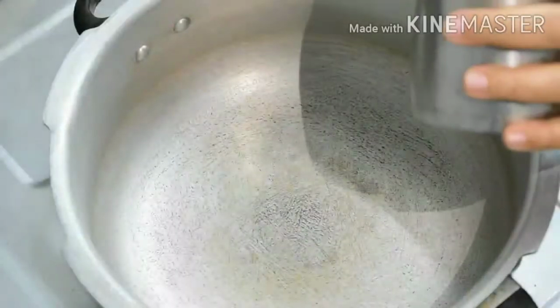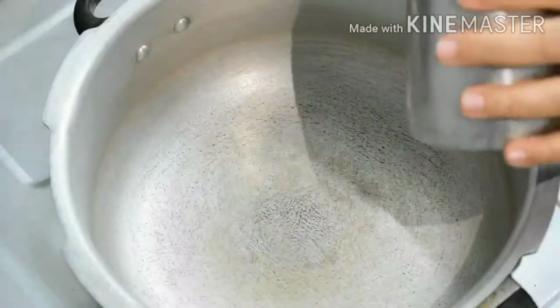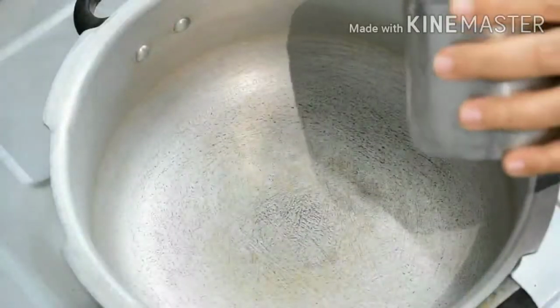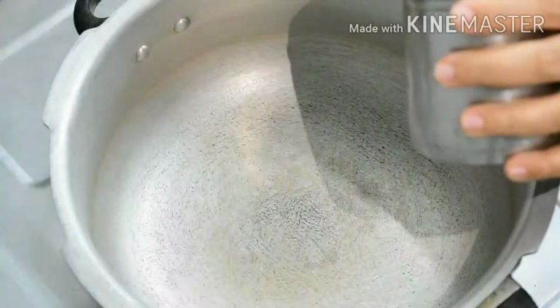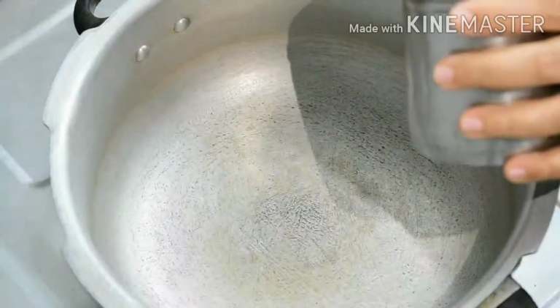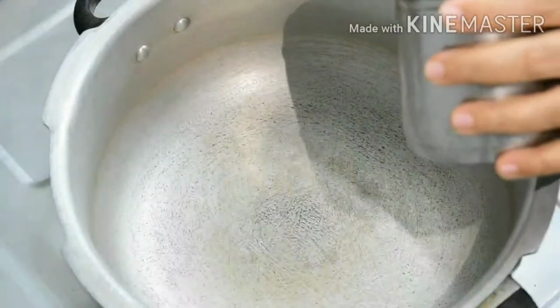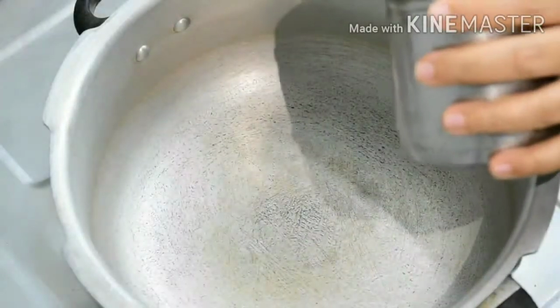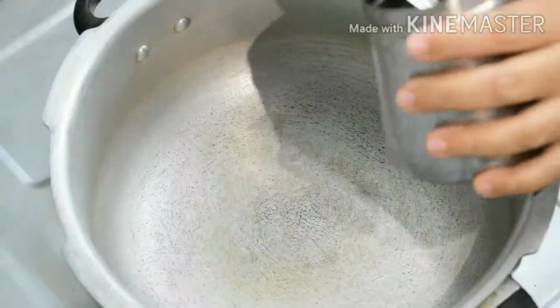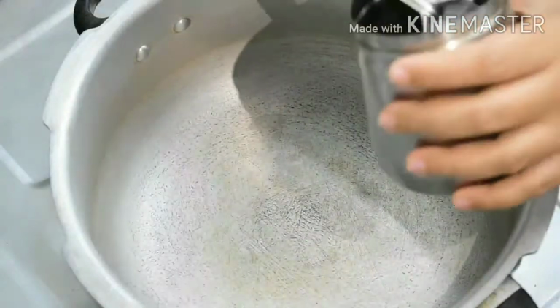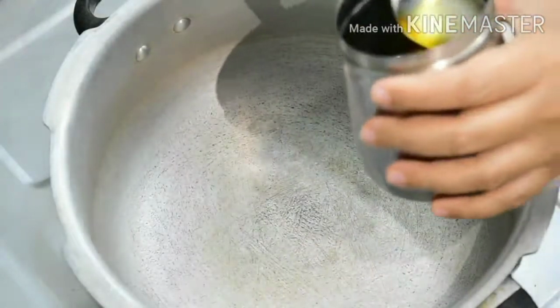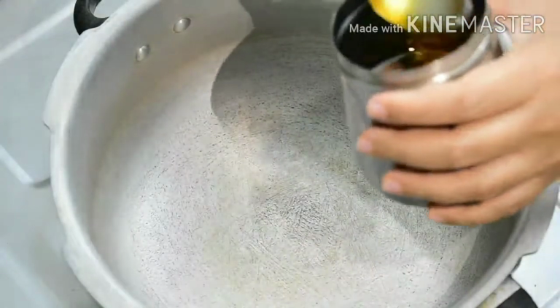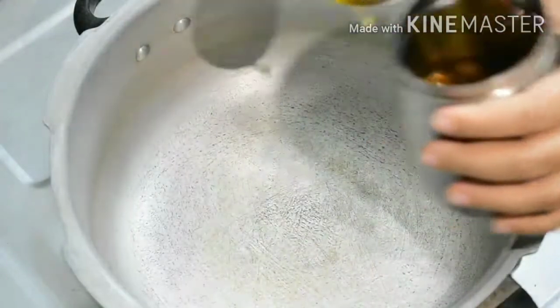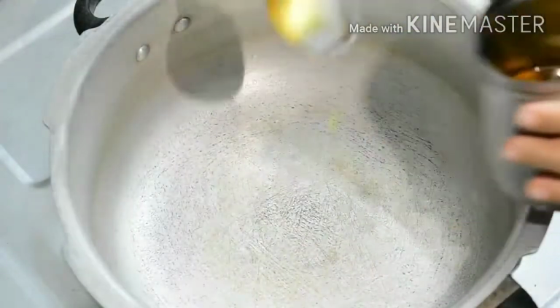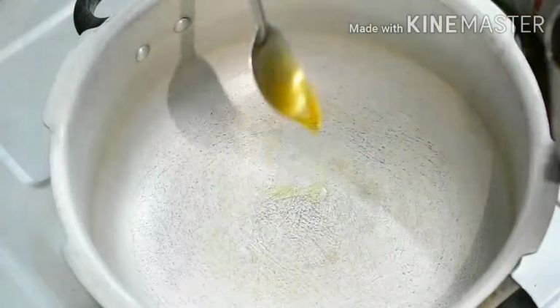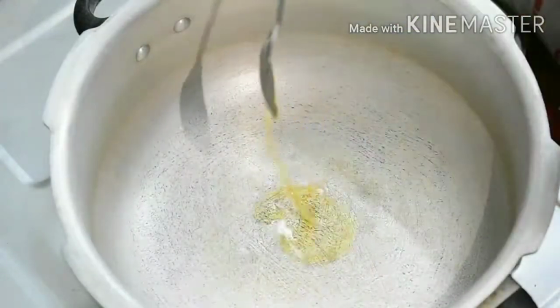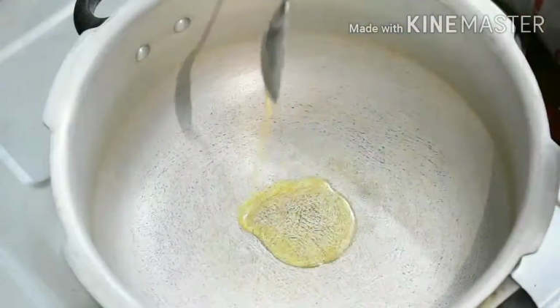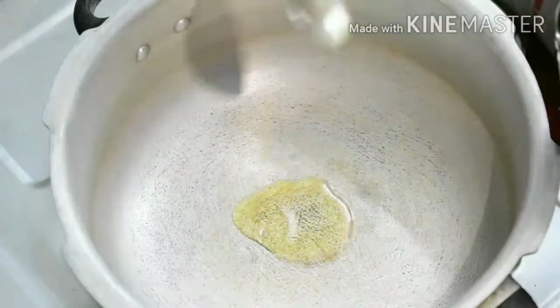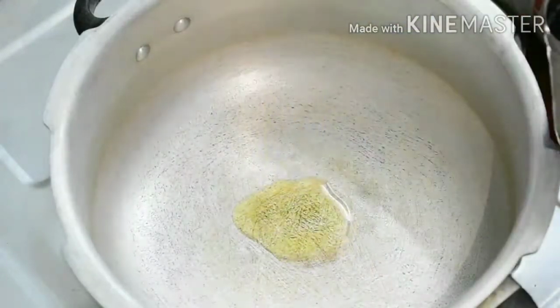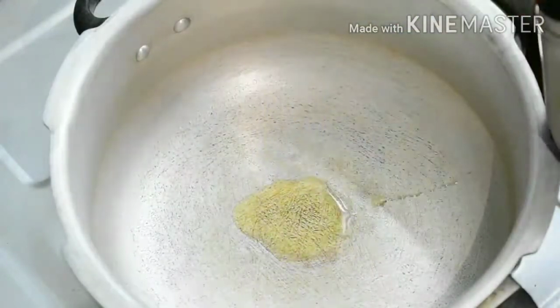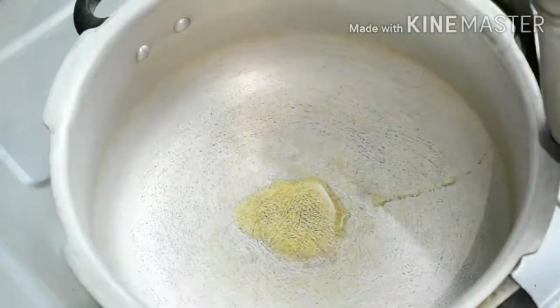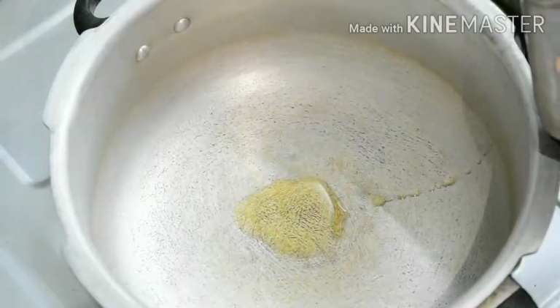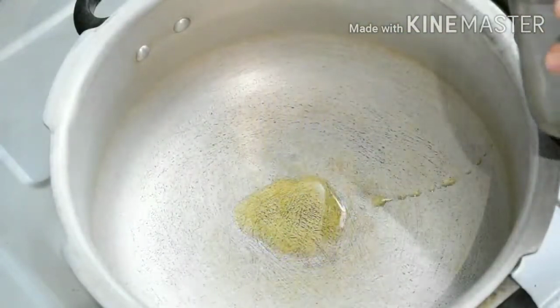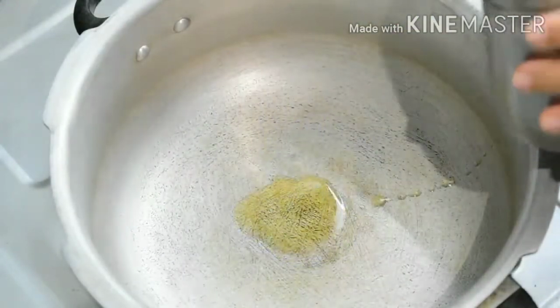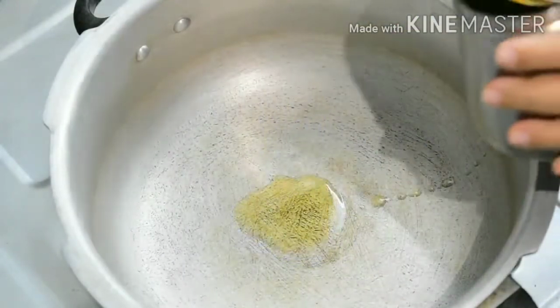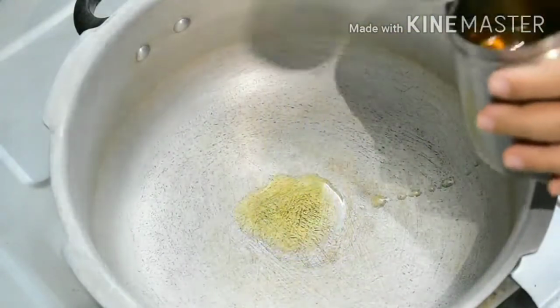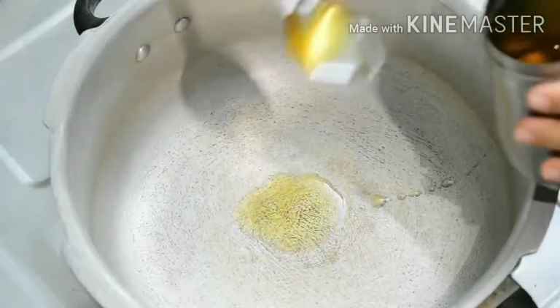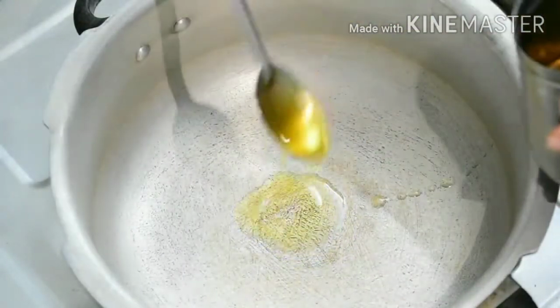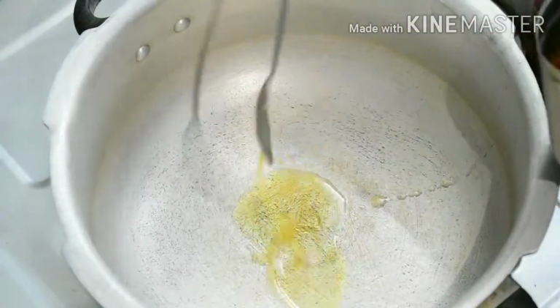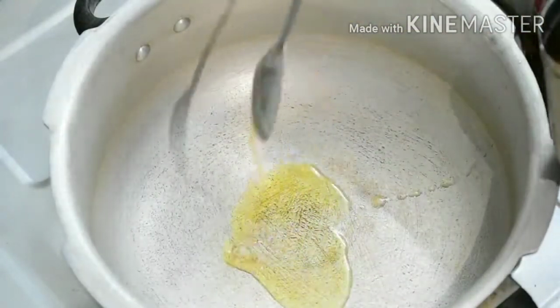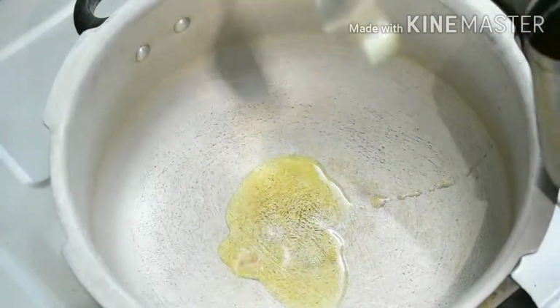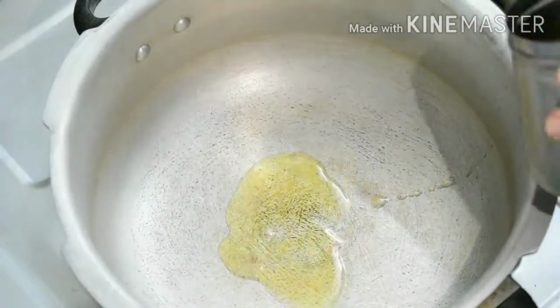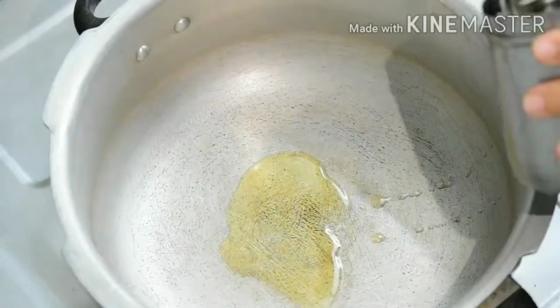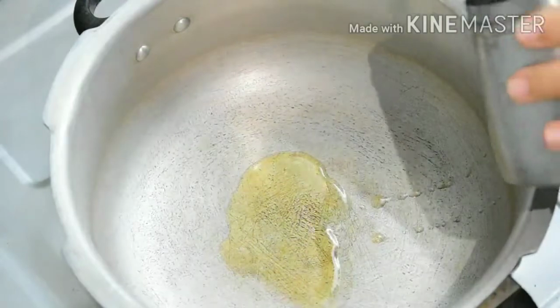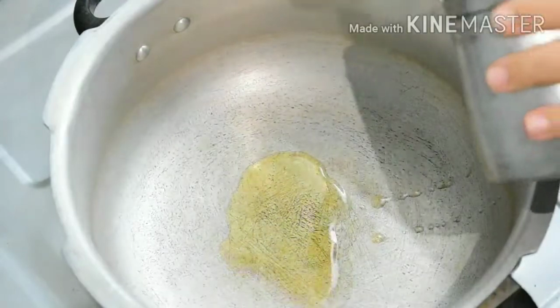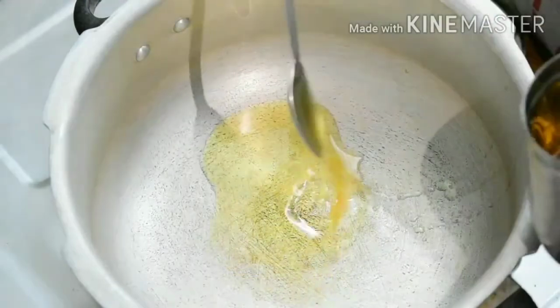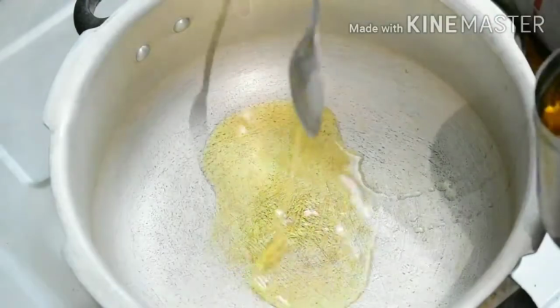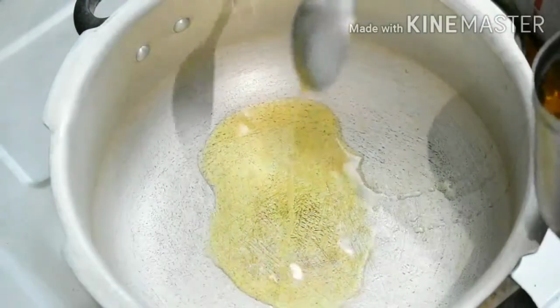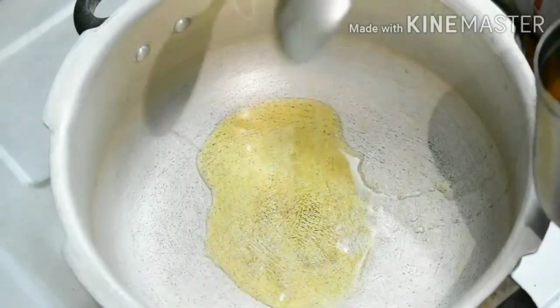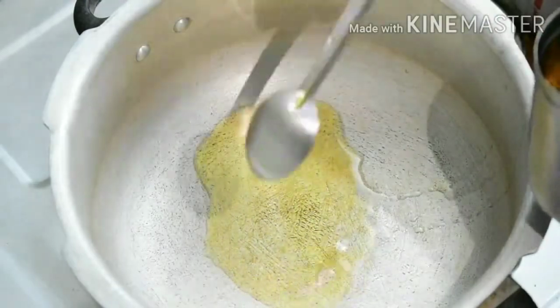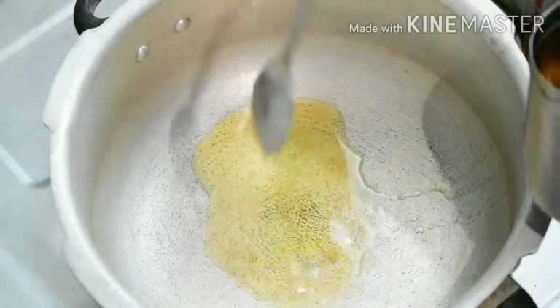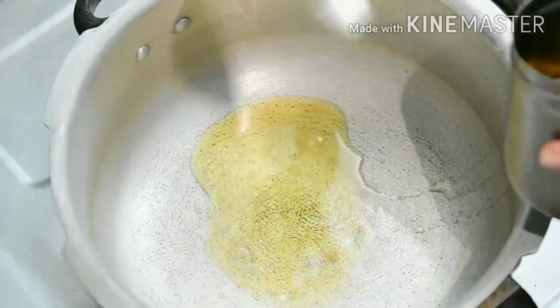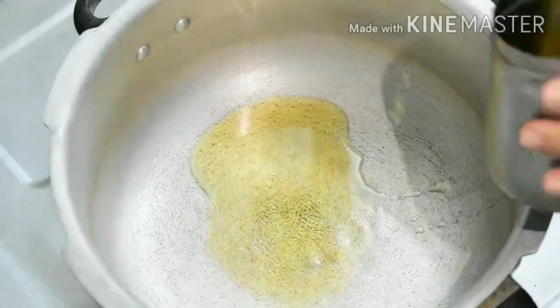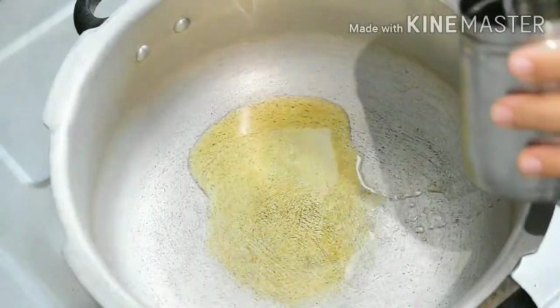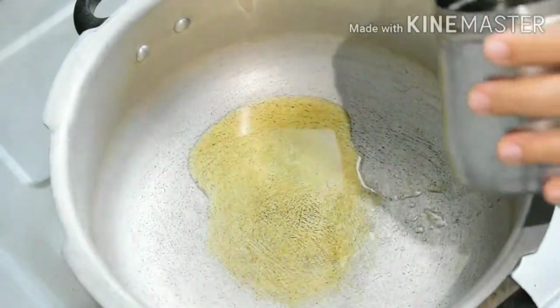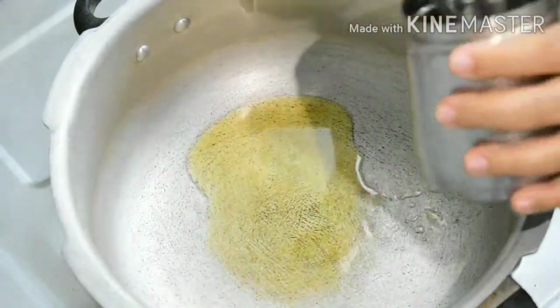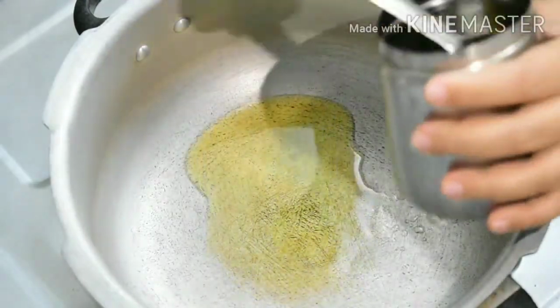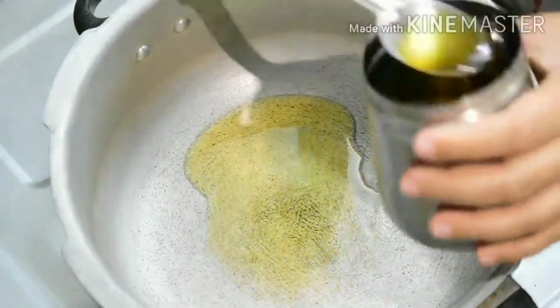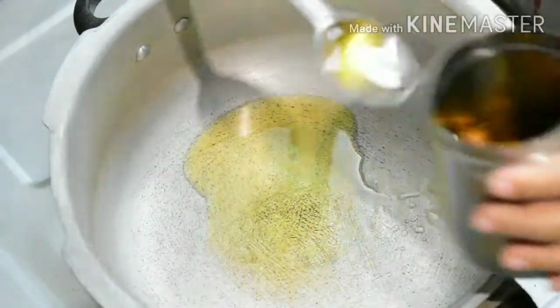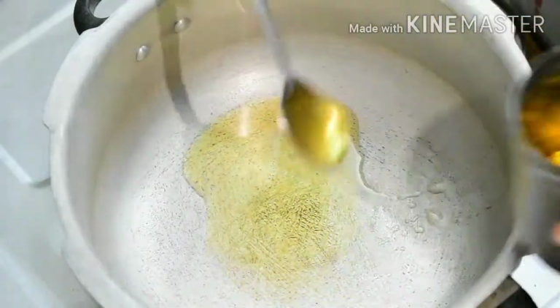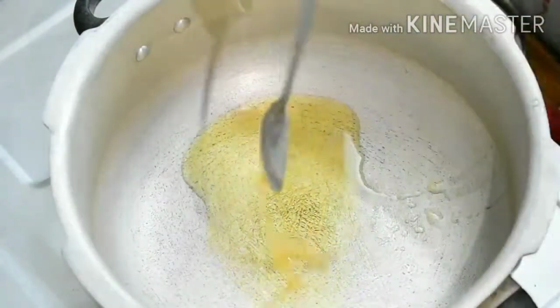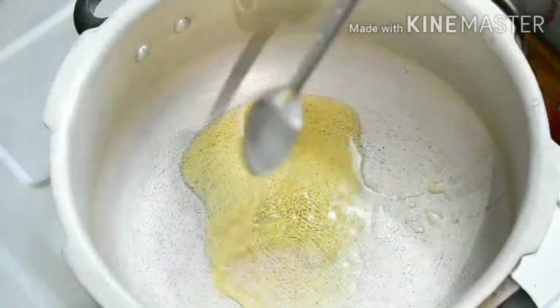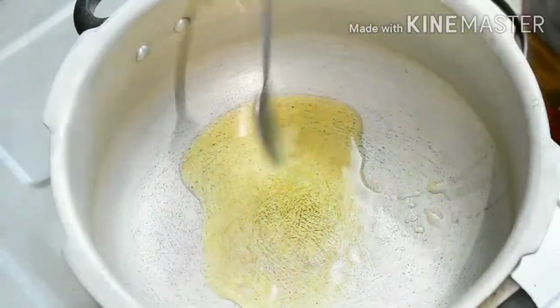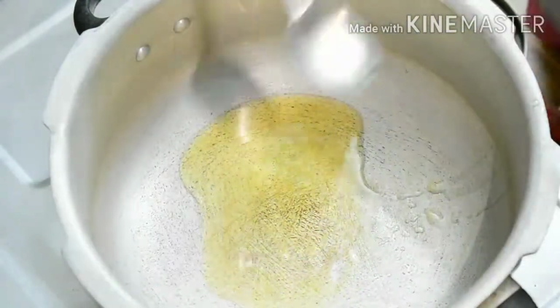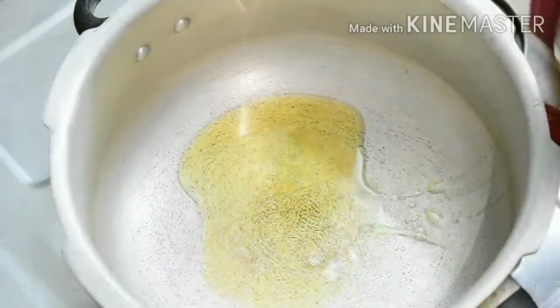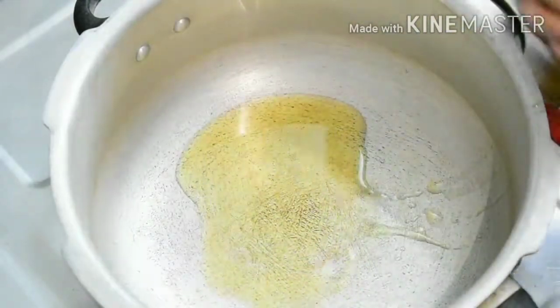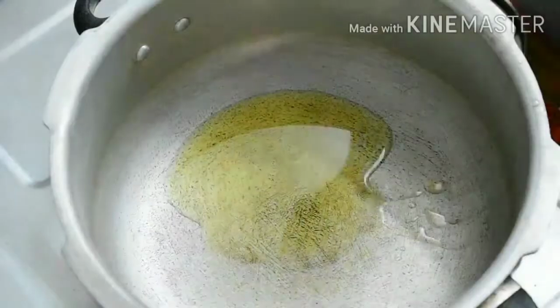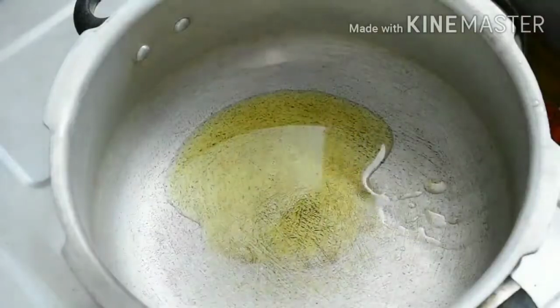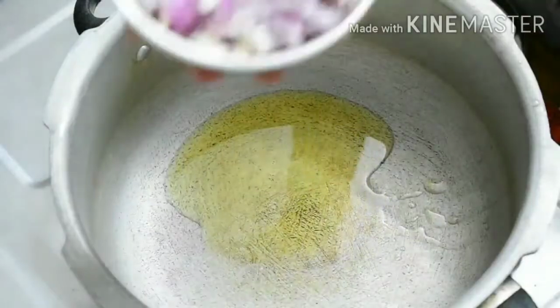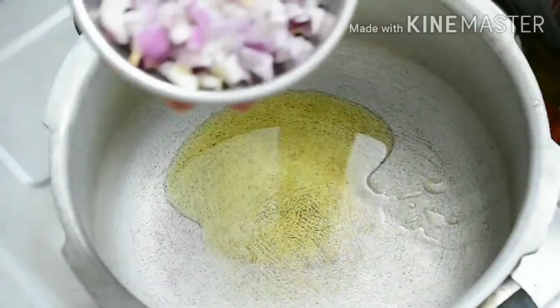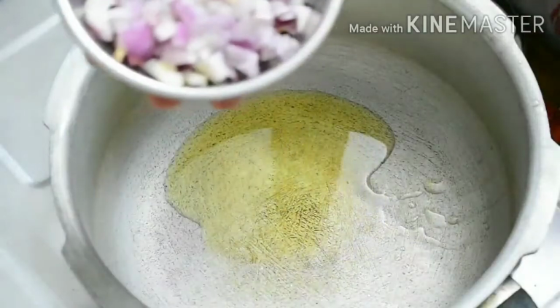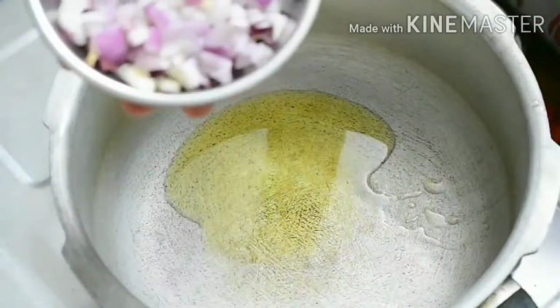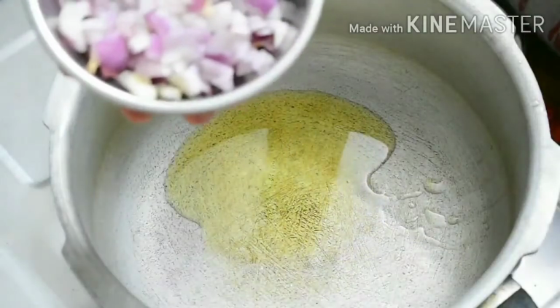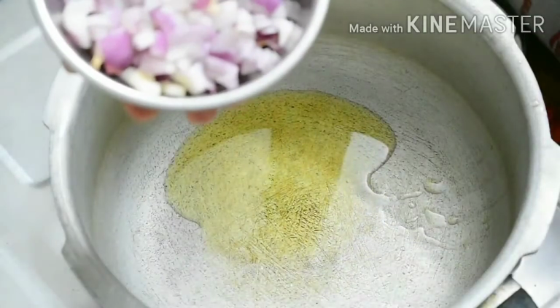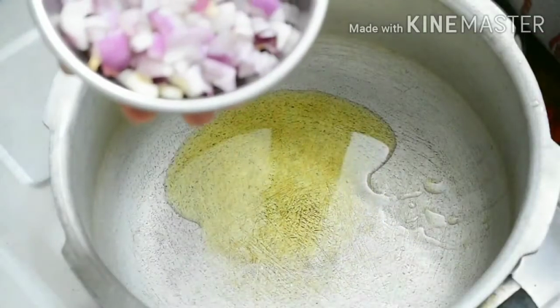Now add oil — add 4 spoons of oil. Add 1 cup of basil.